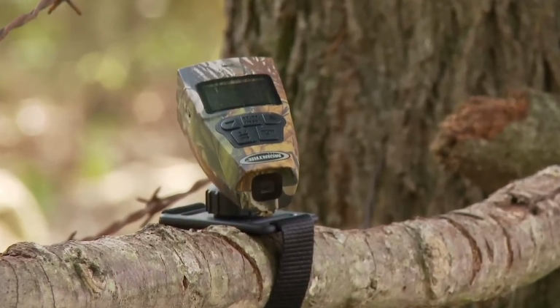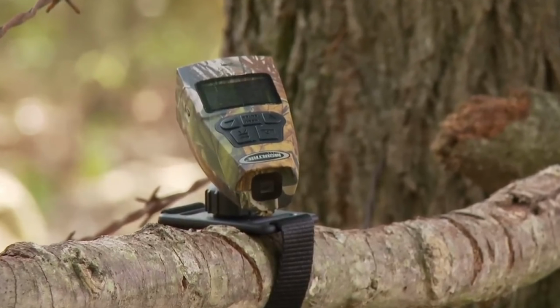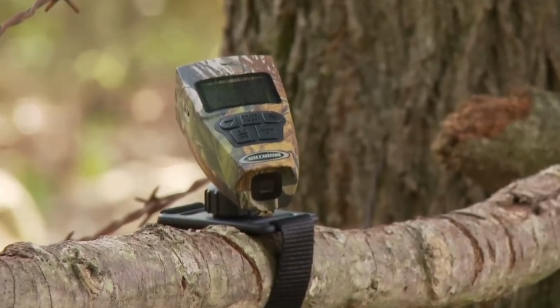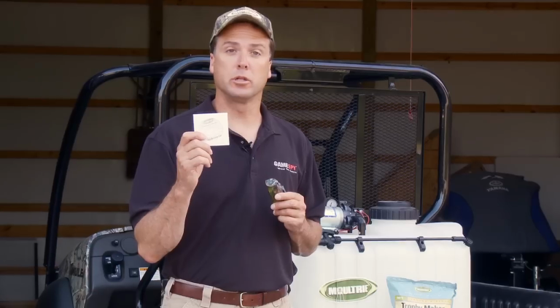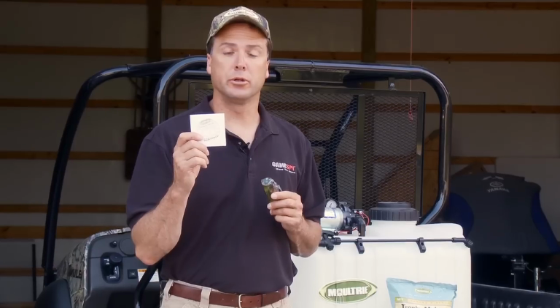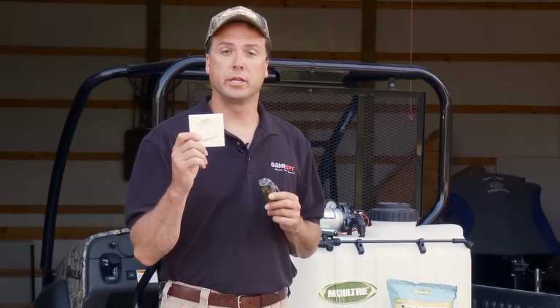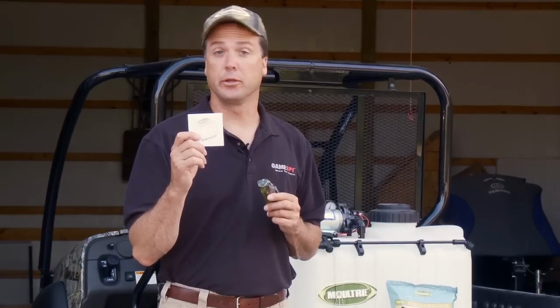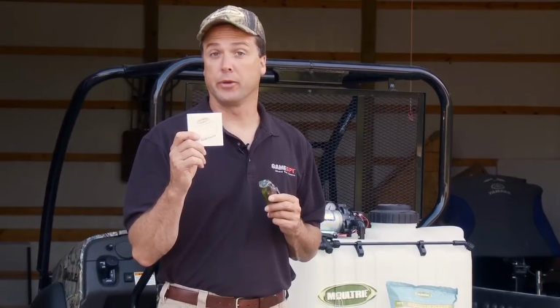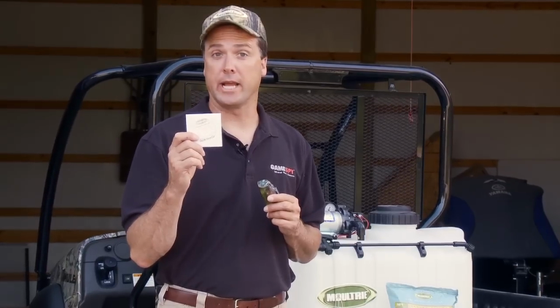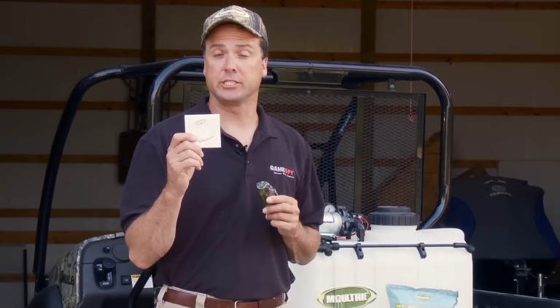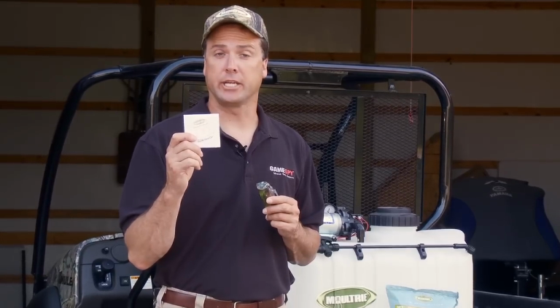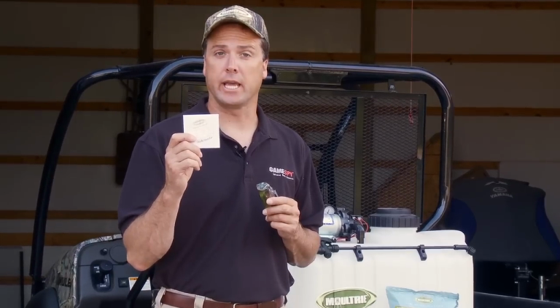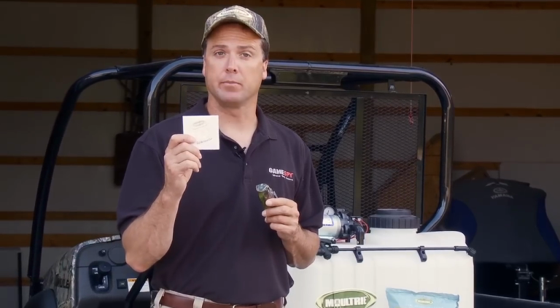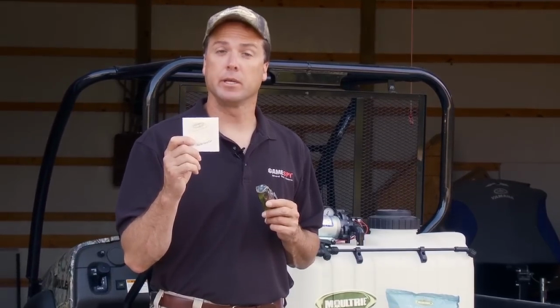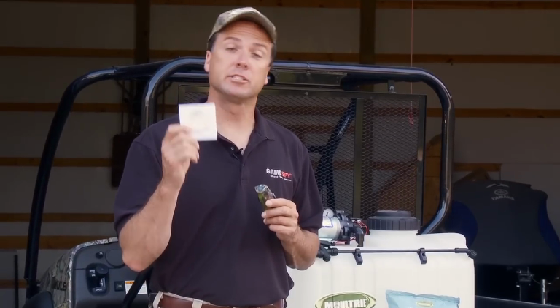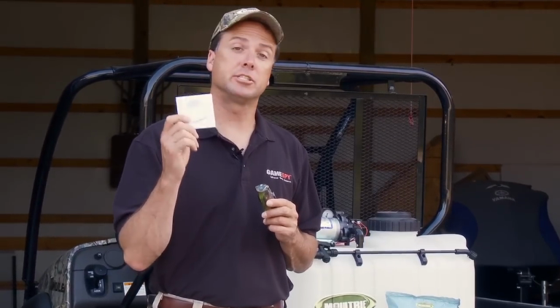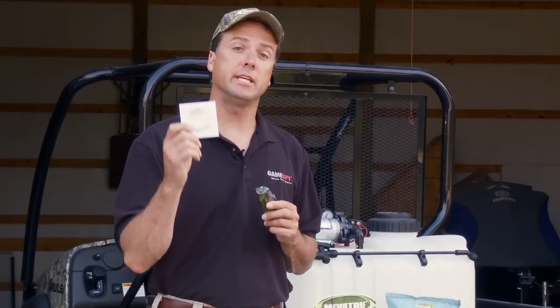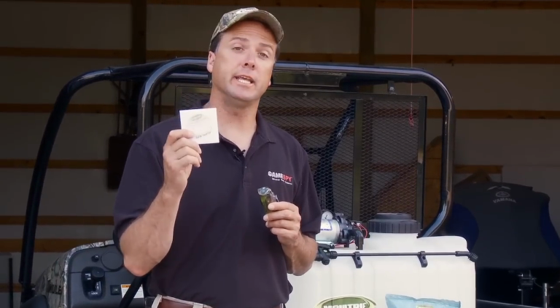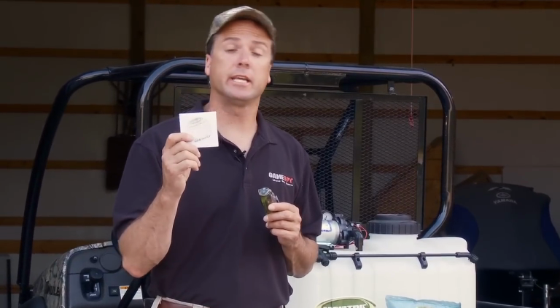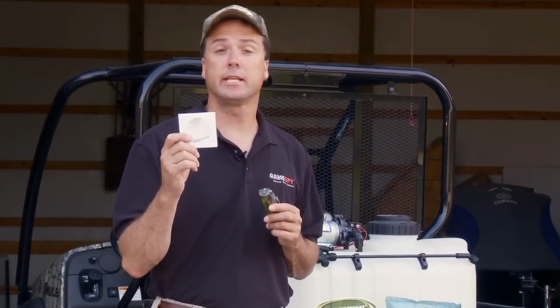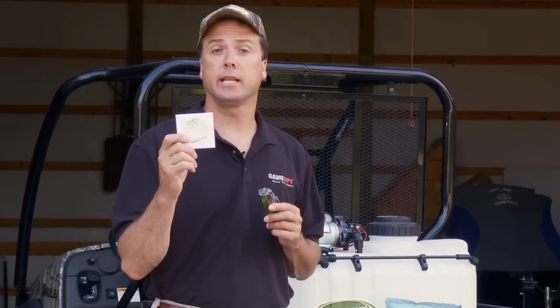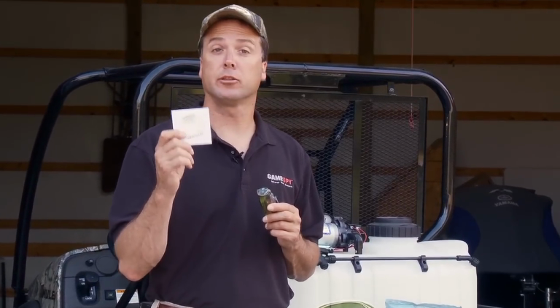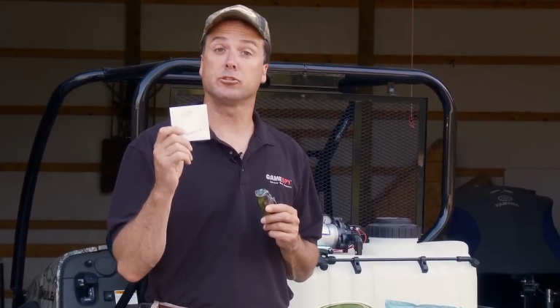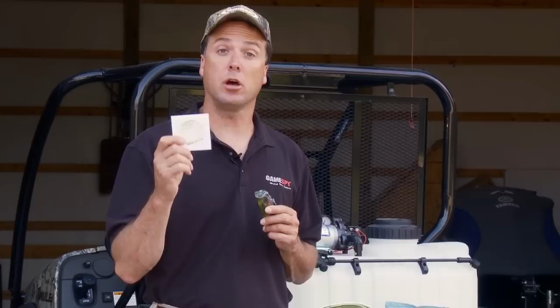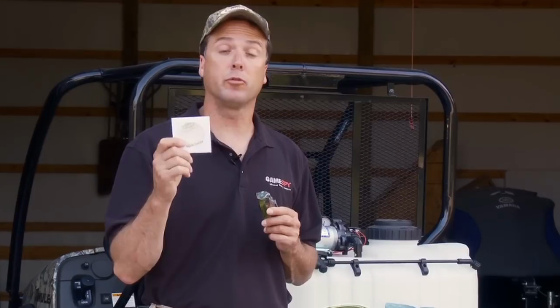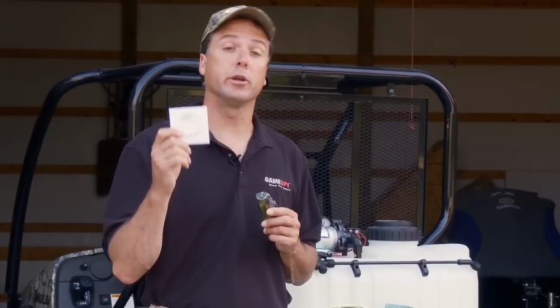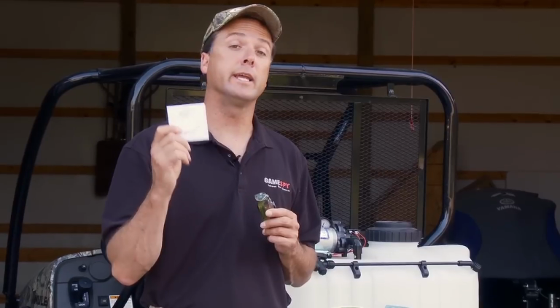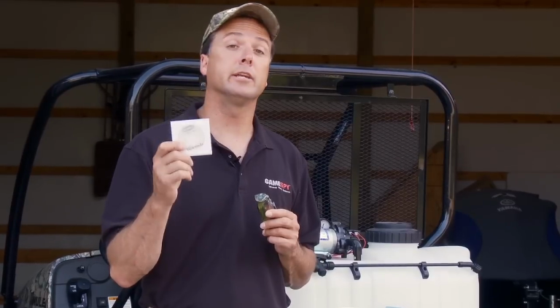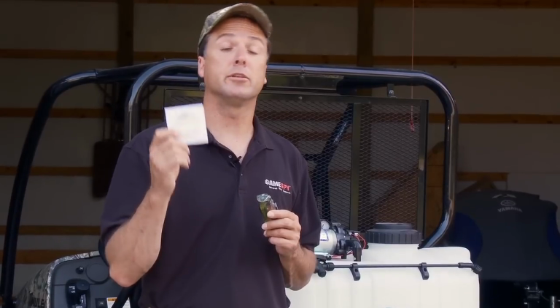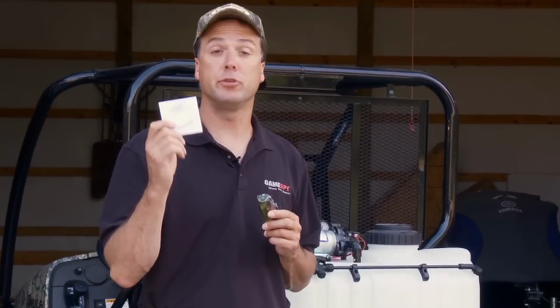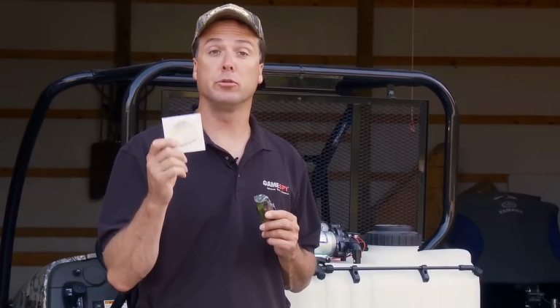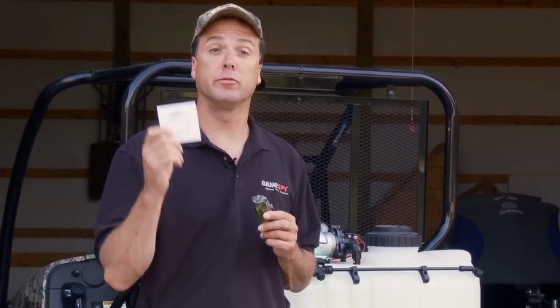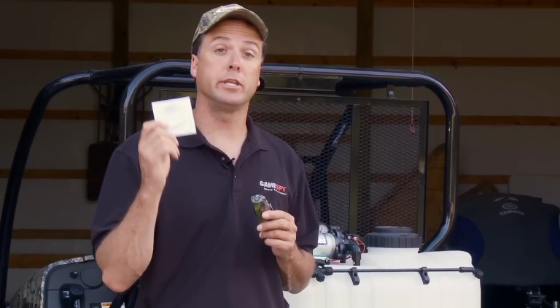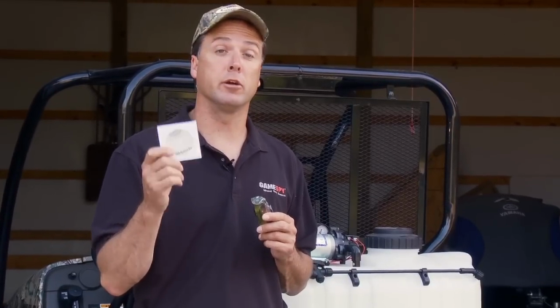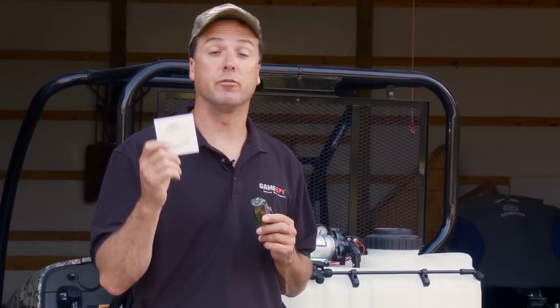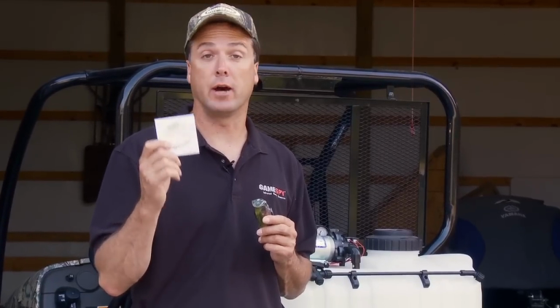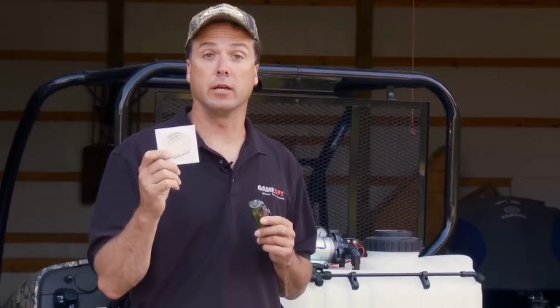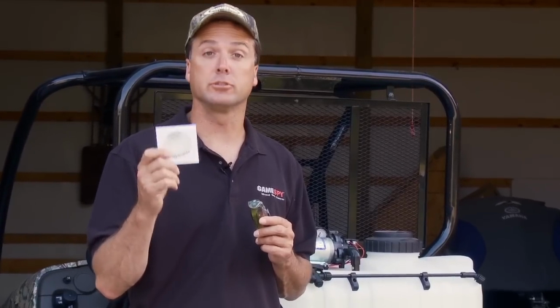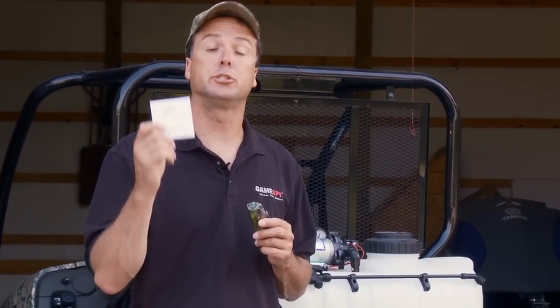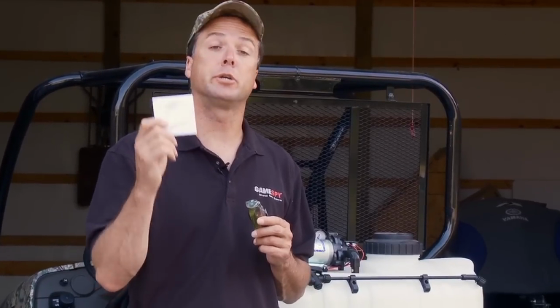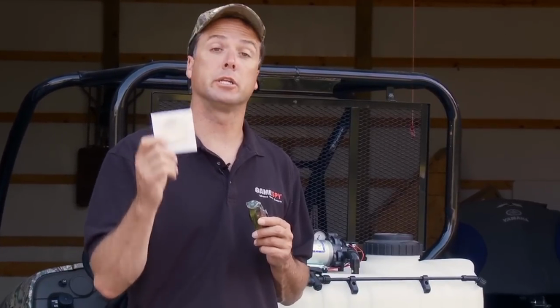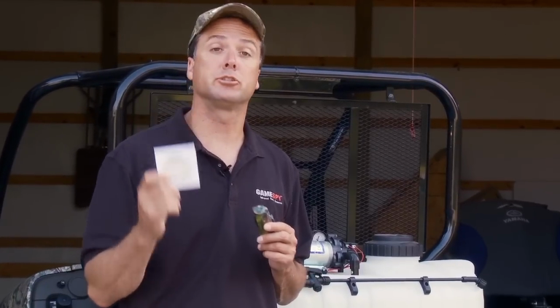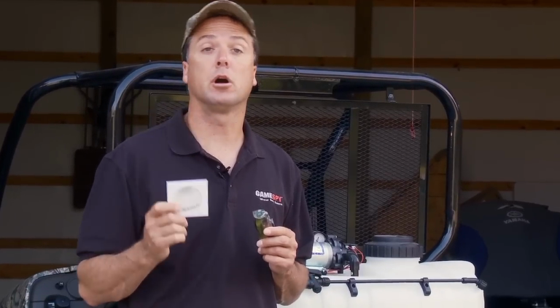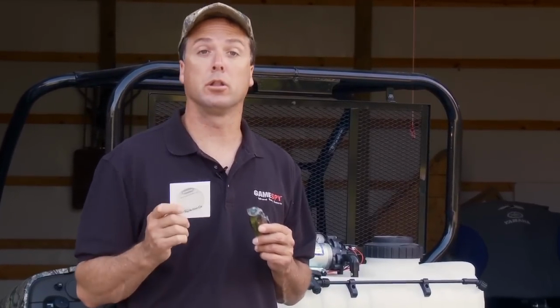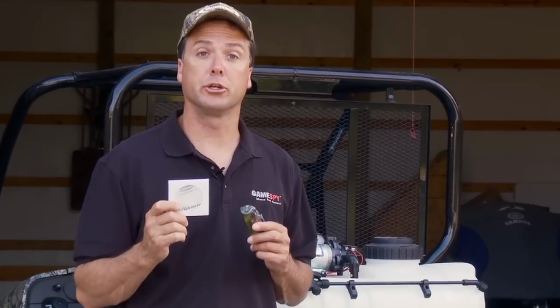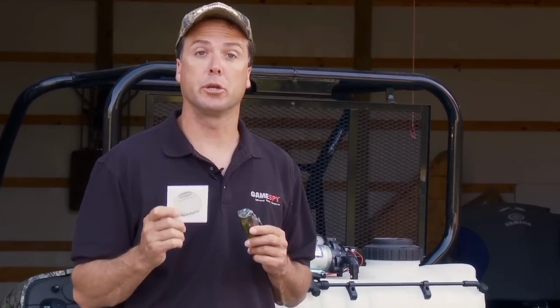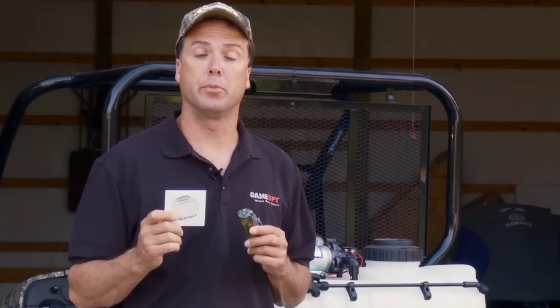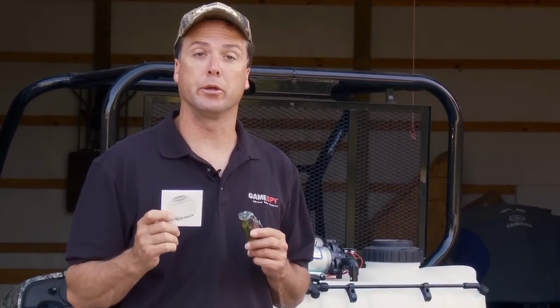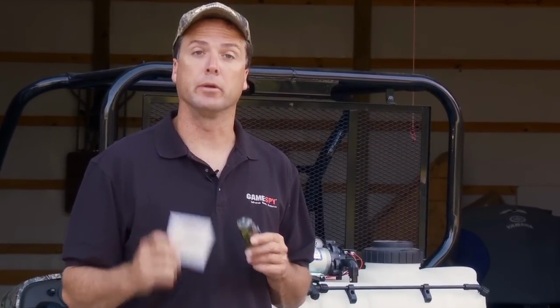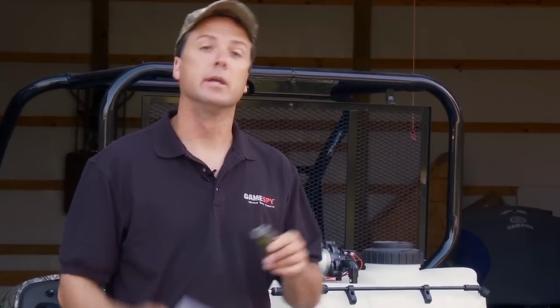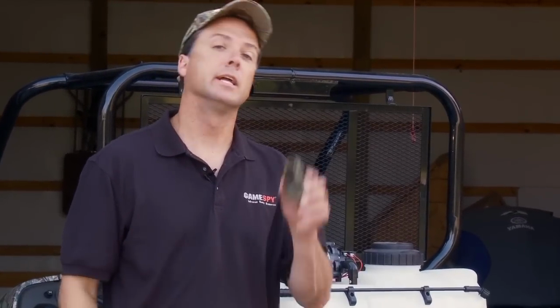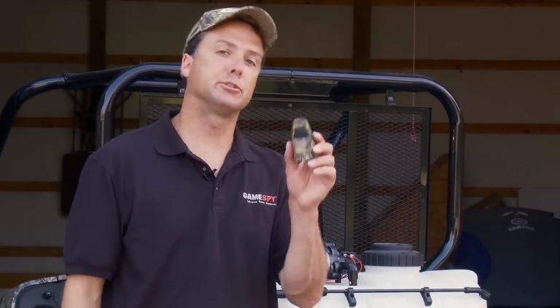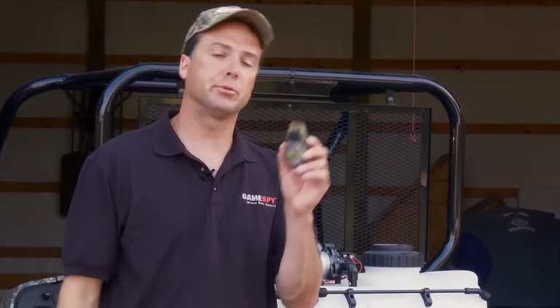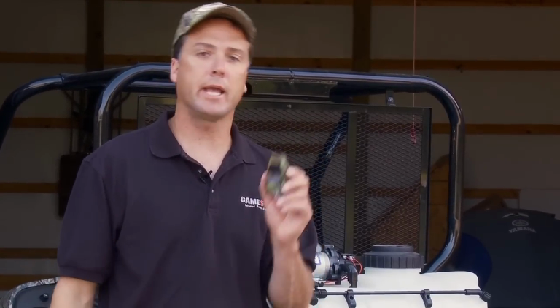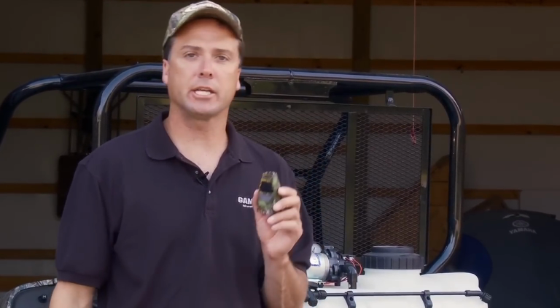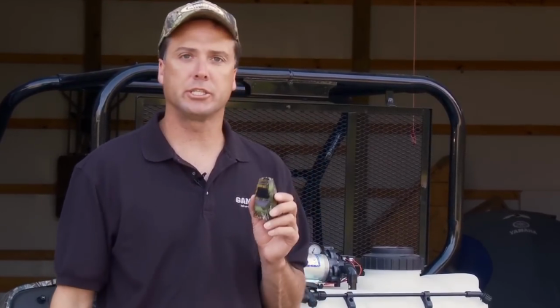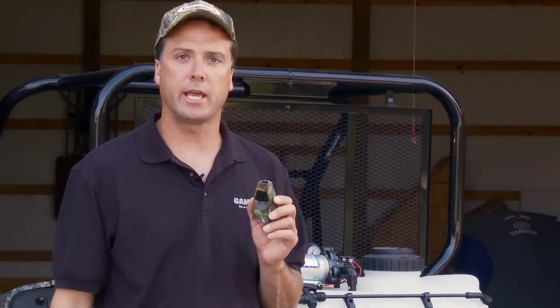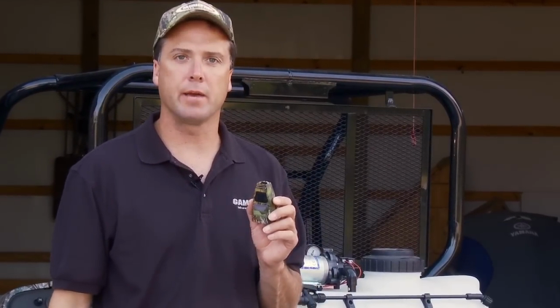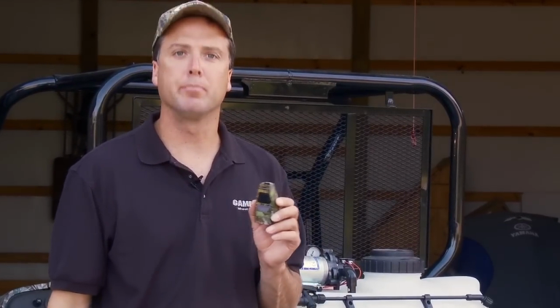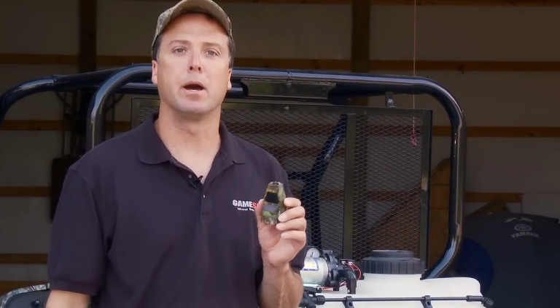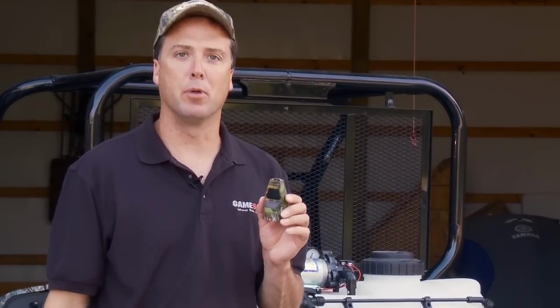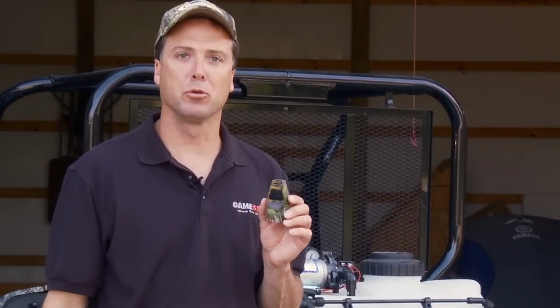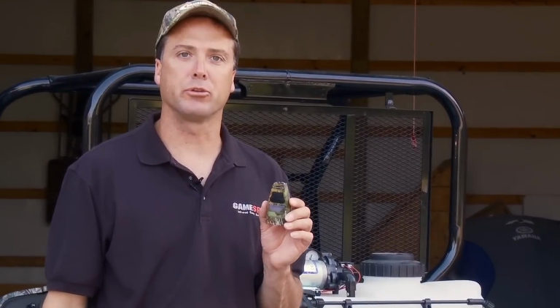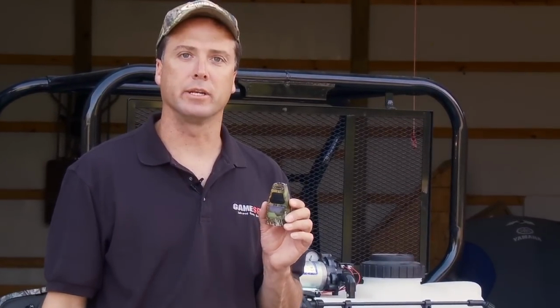Also included in the Reaction Cam is a CD containing the software needed to view the video files that you can install on your computer. It's the Reaction Cam by Moultrie.